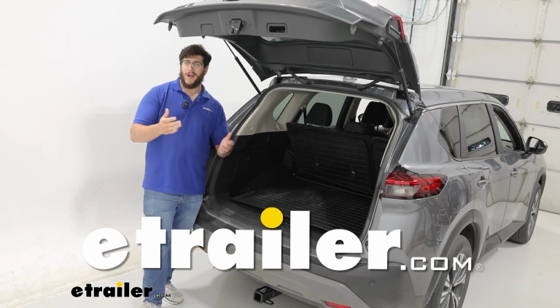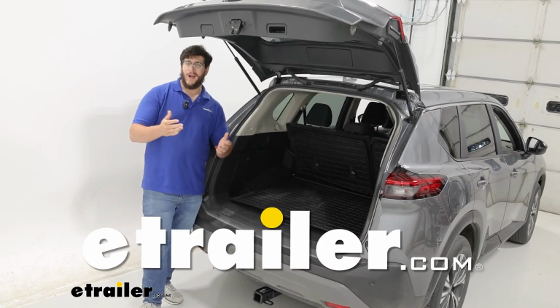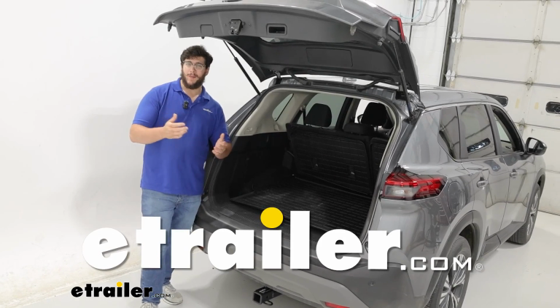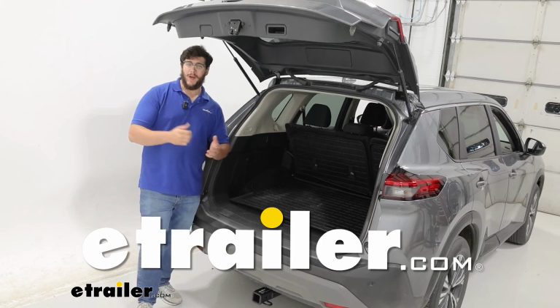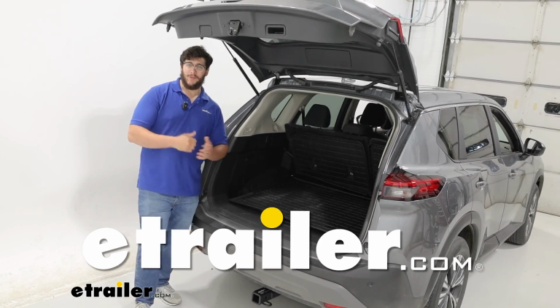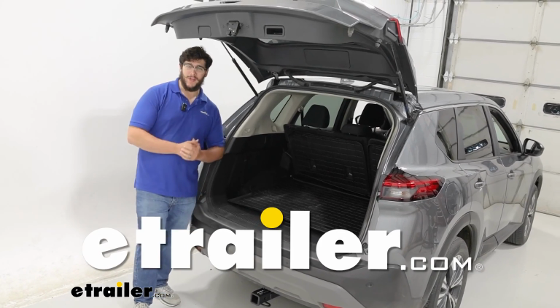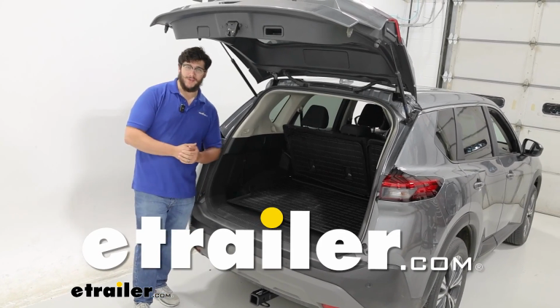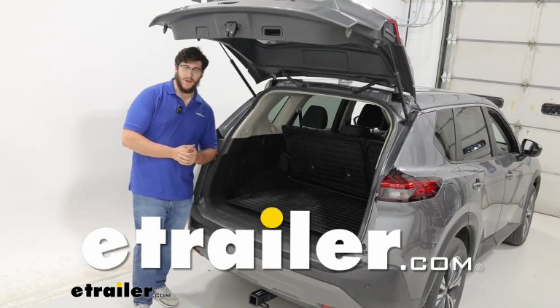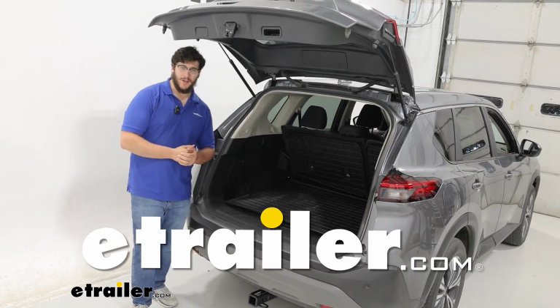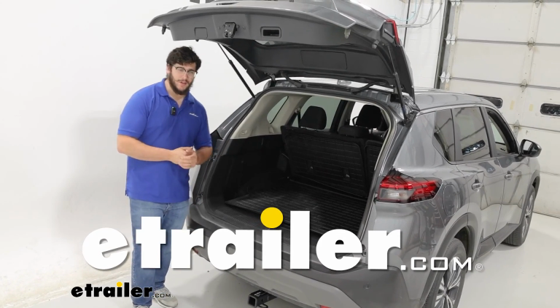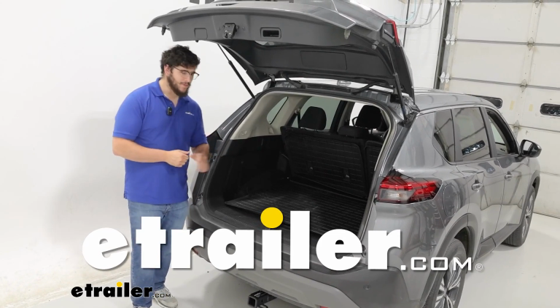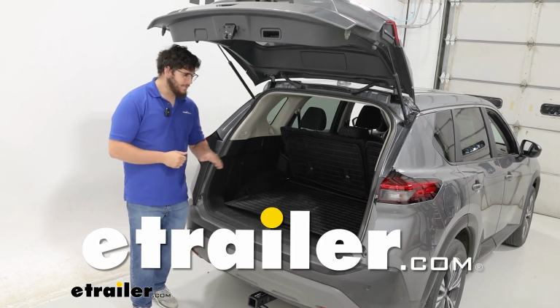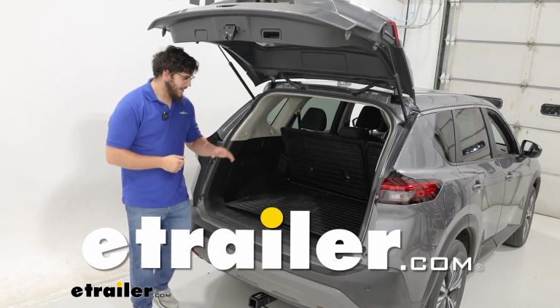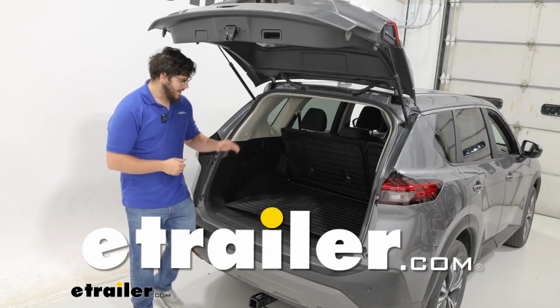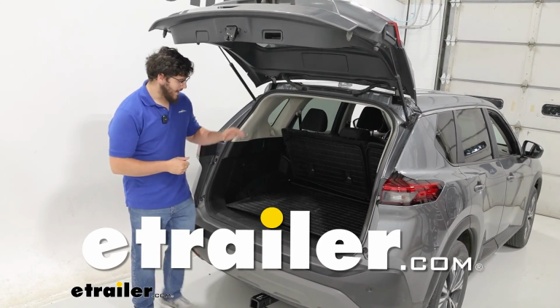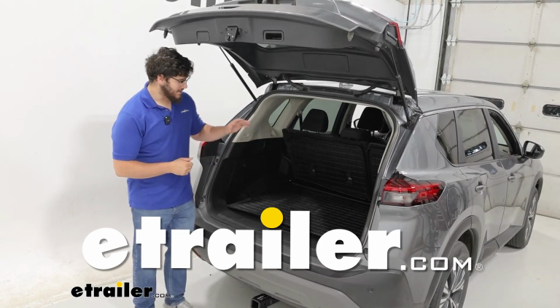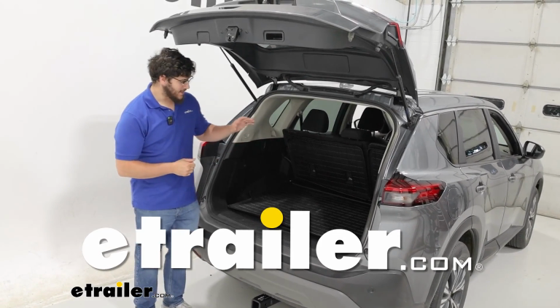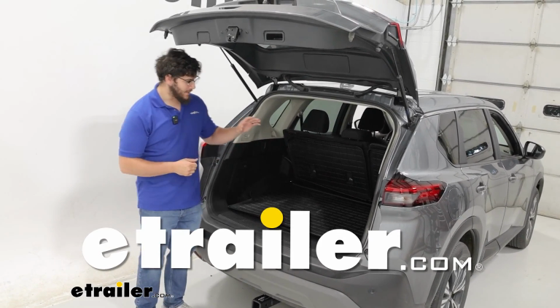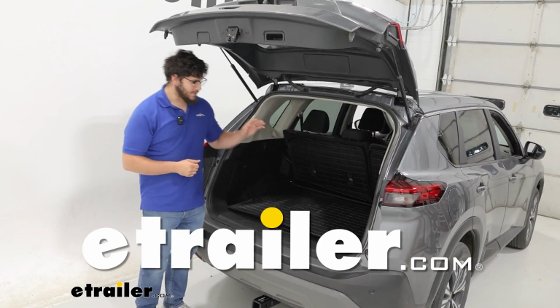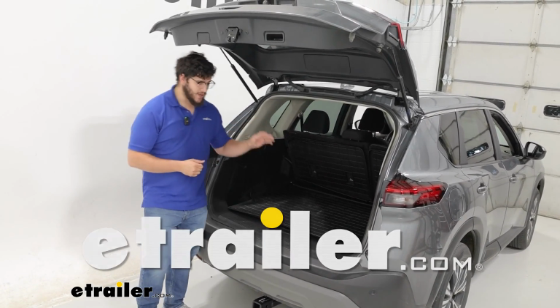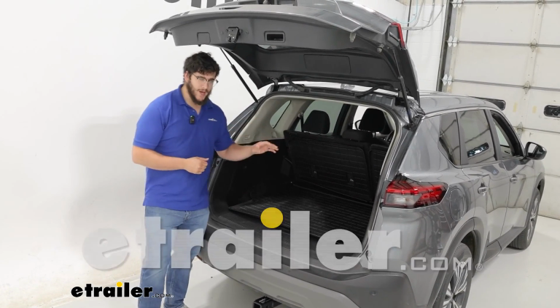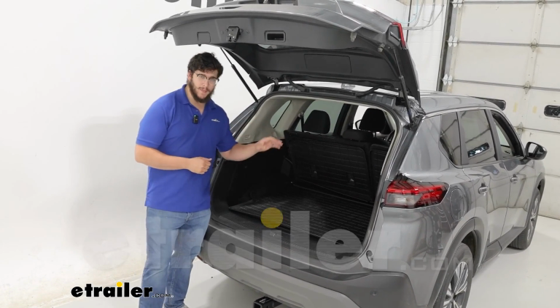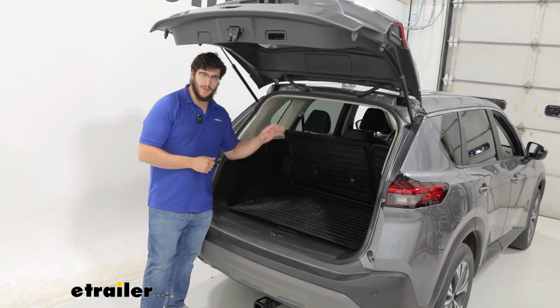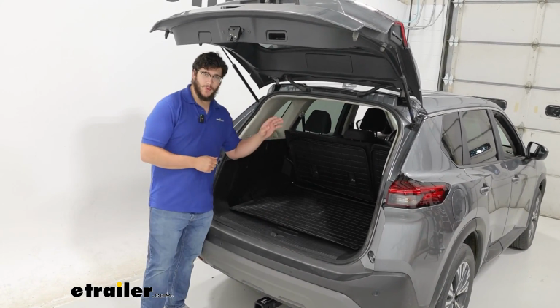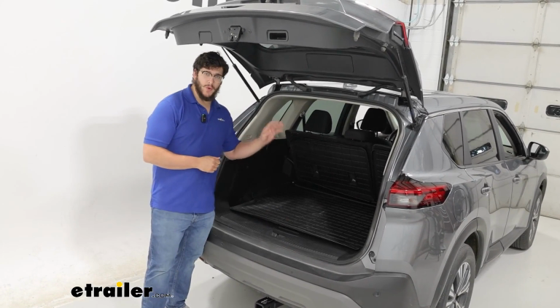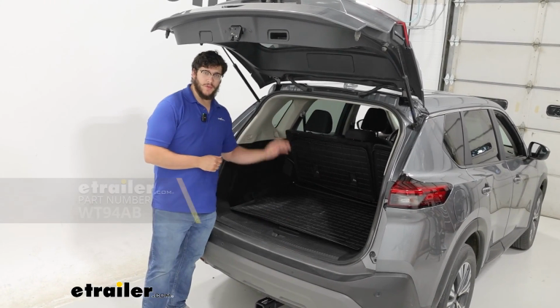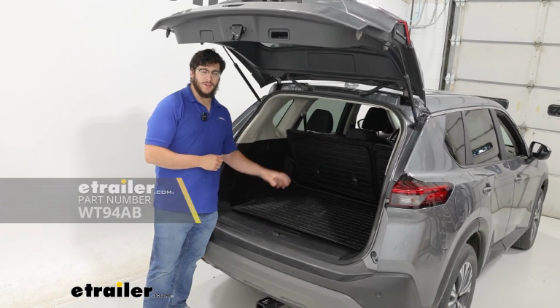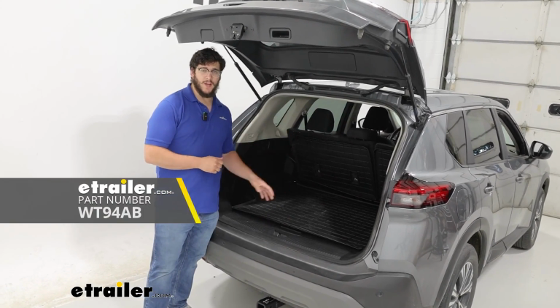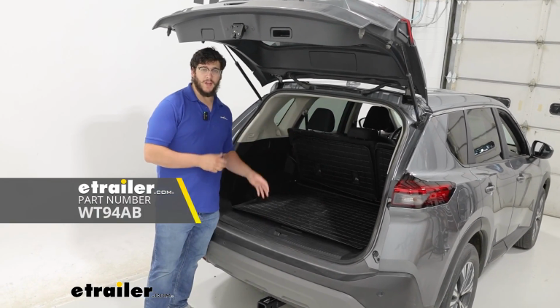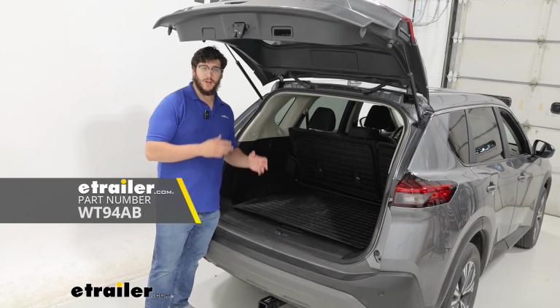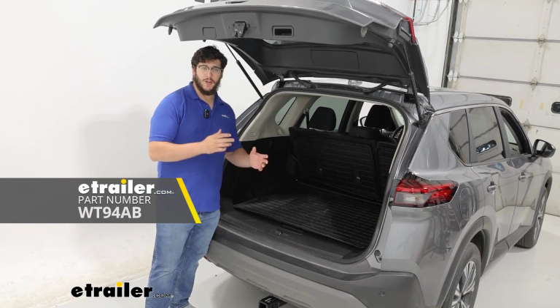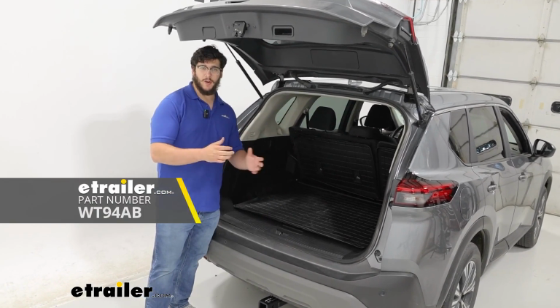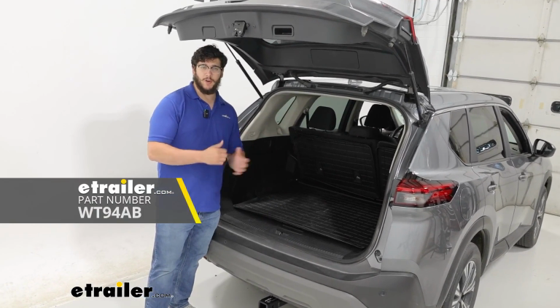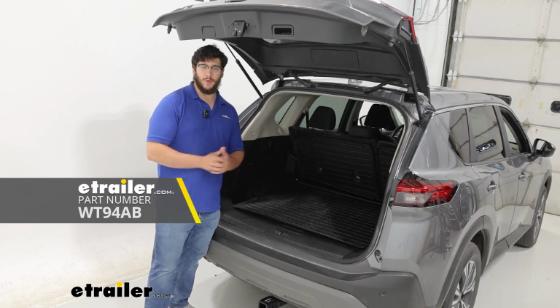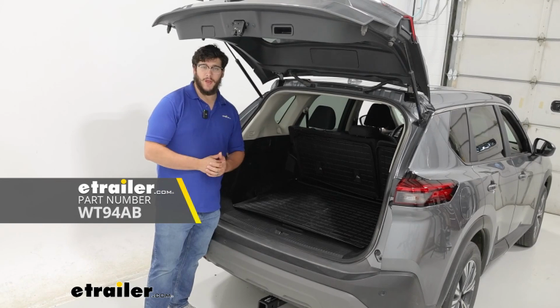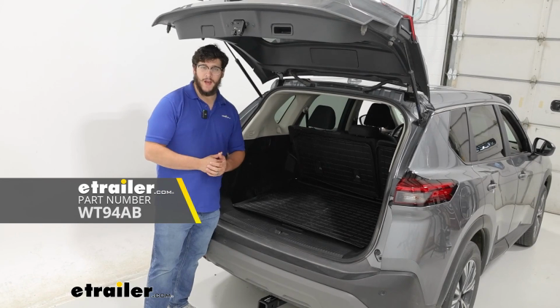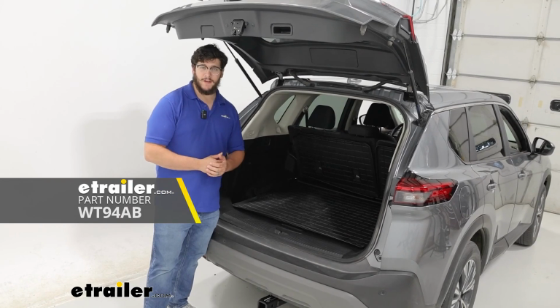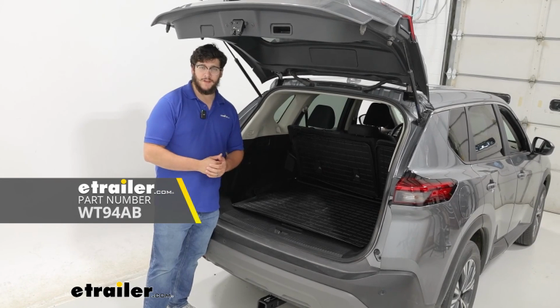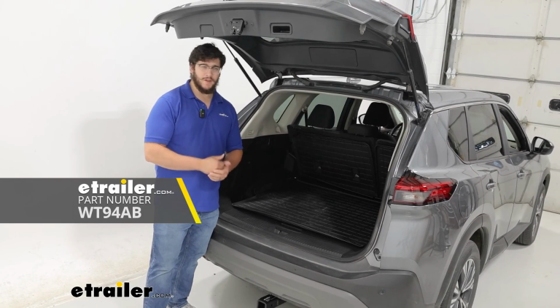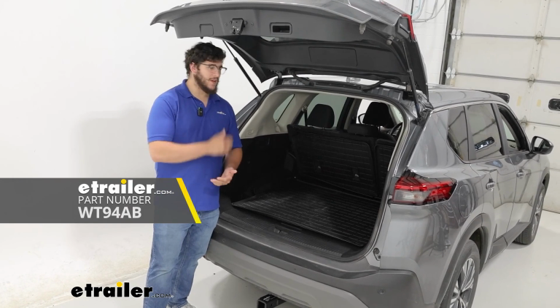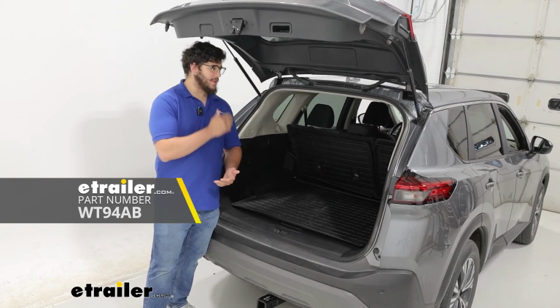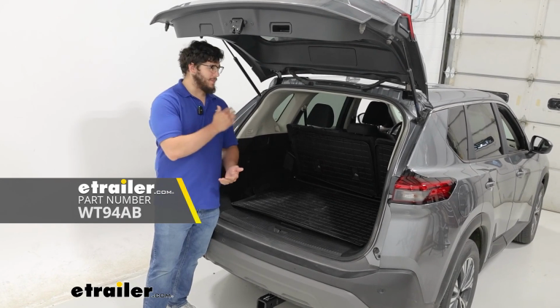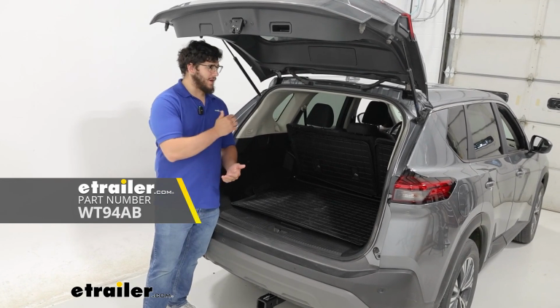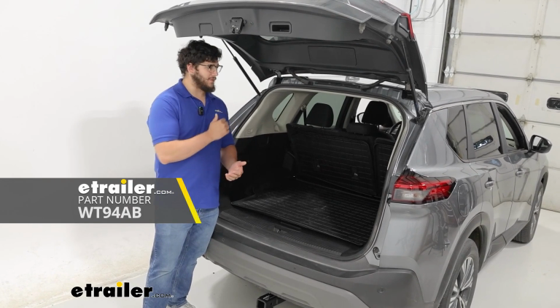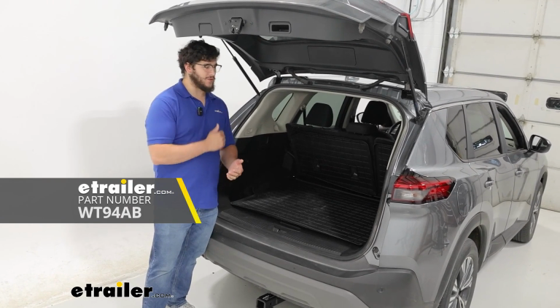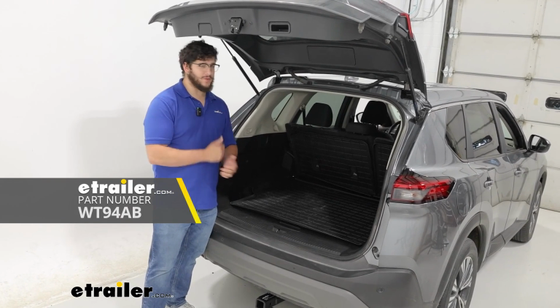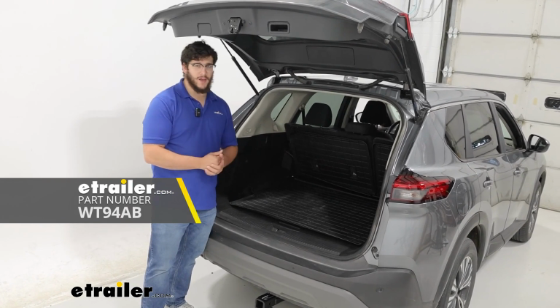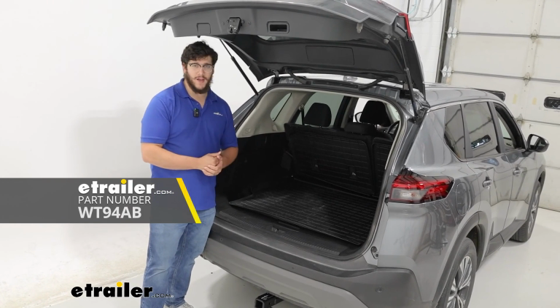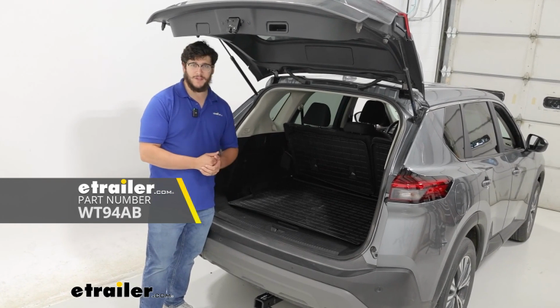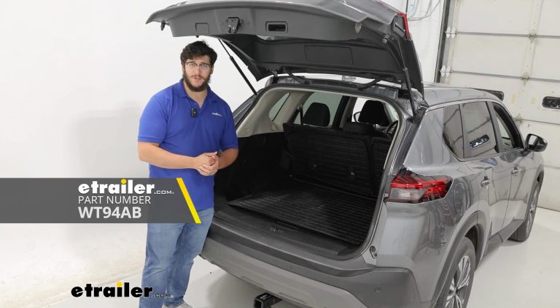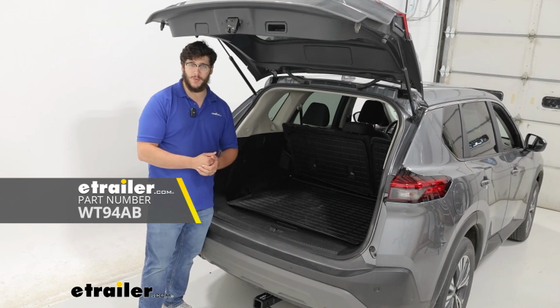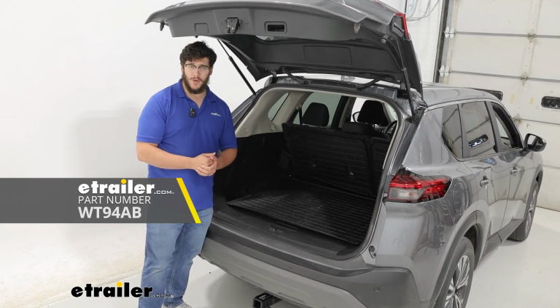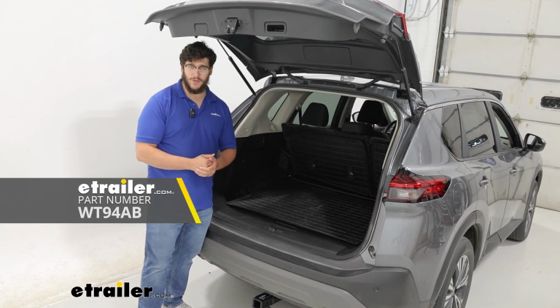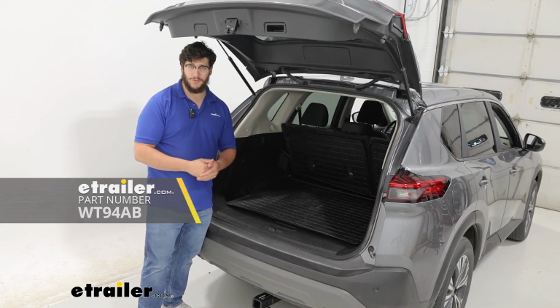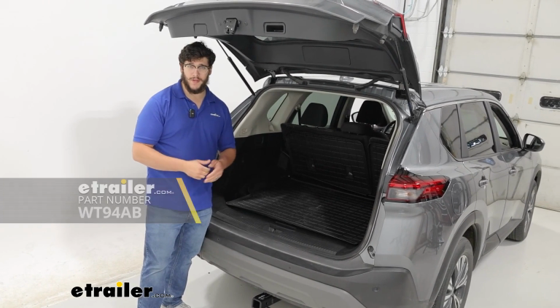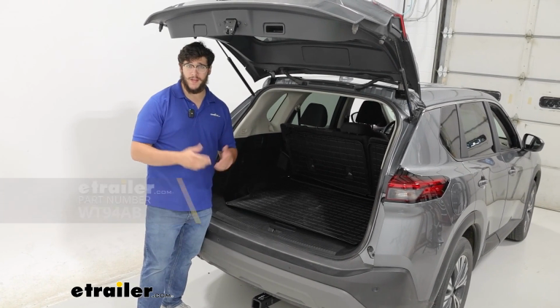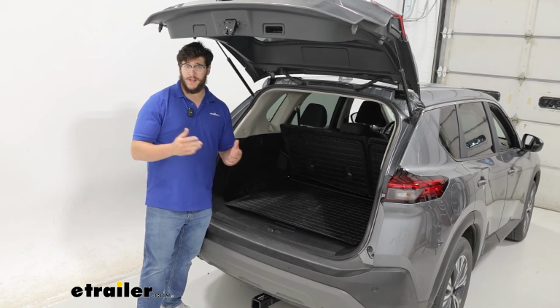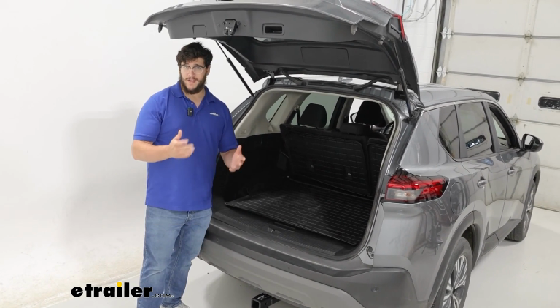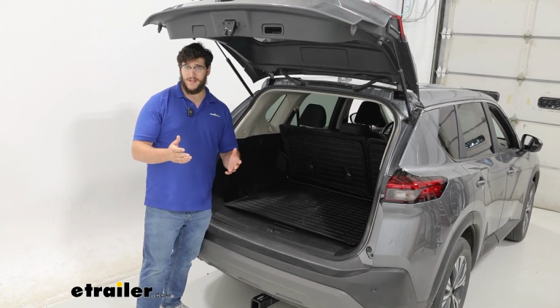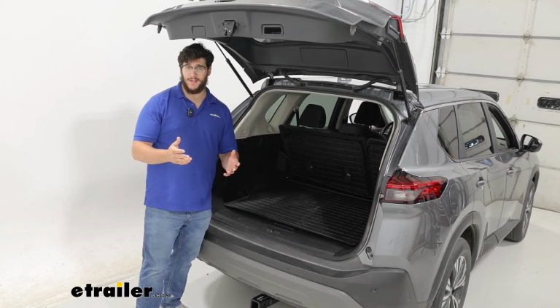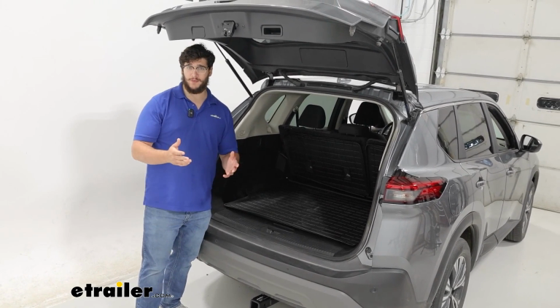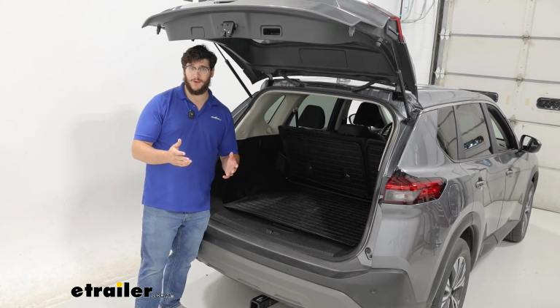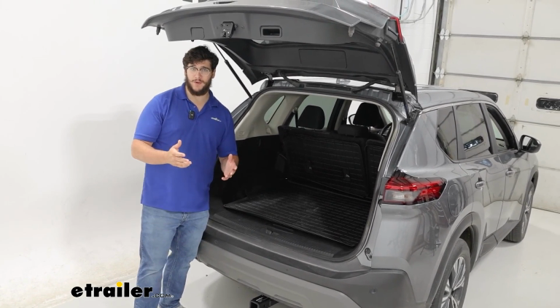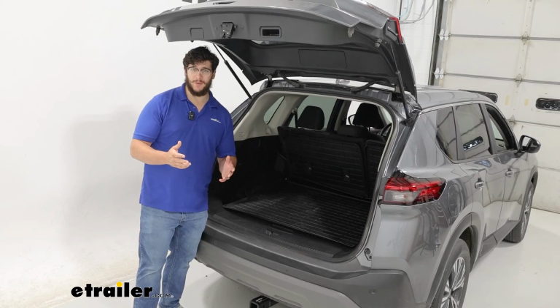Hi, I'm Matt with etrailer, and today we're talking about the WeatherTech Cargo Liner in the back of our 2023 Nissan Rogue.